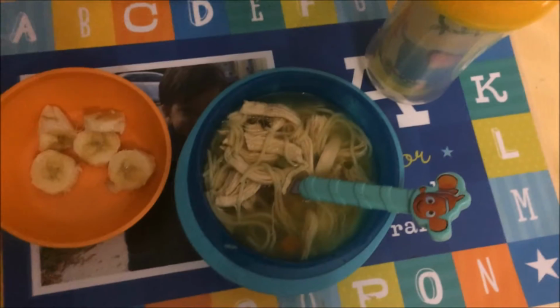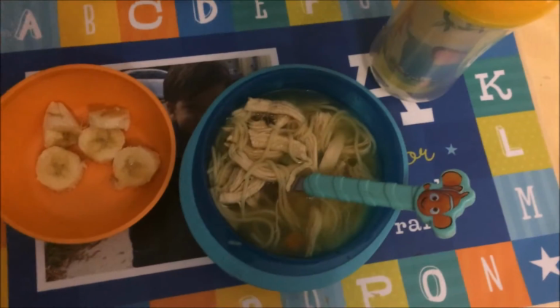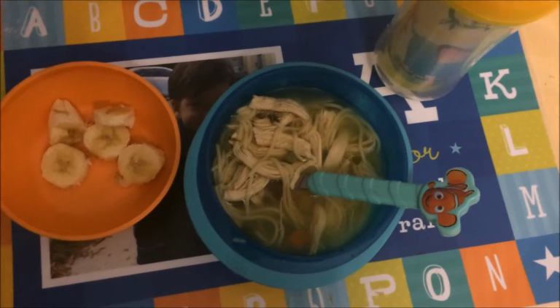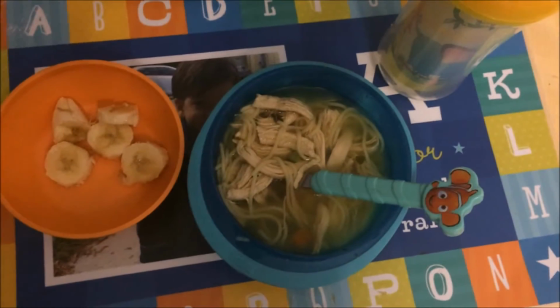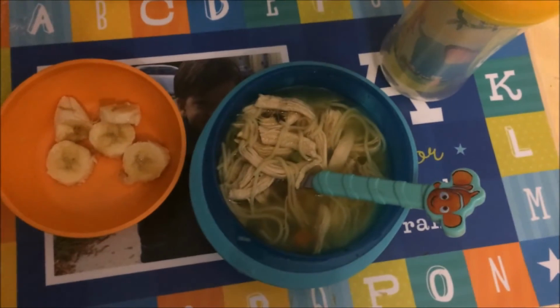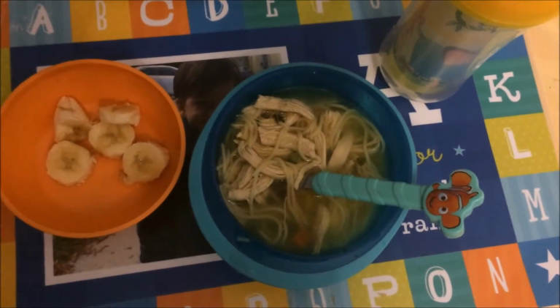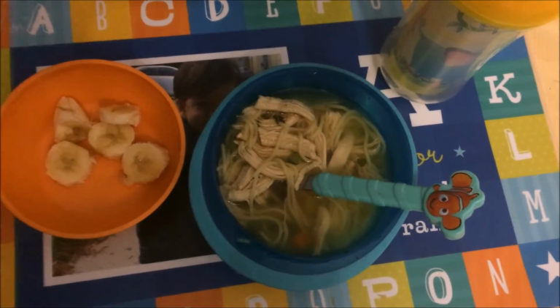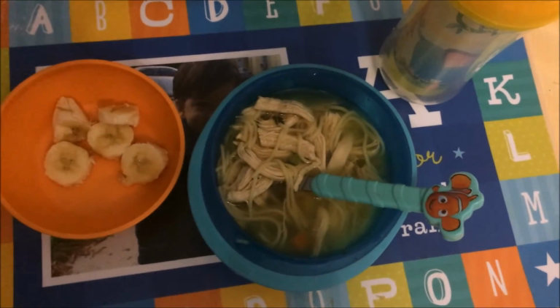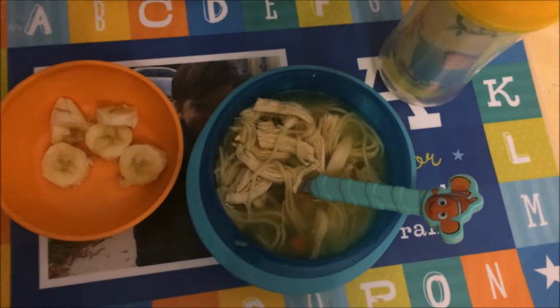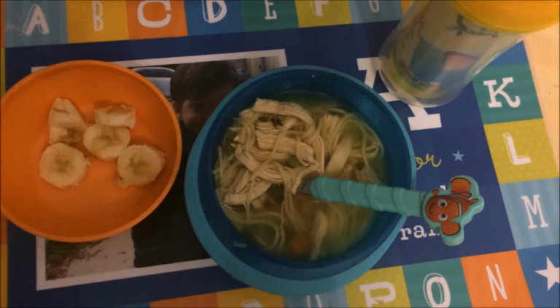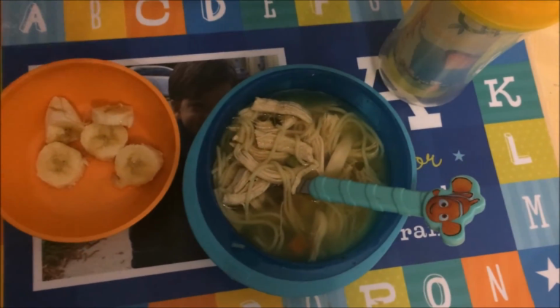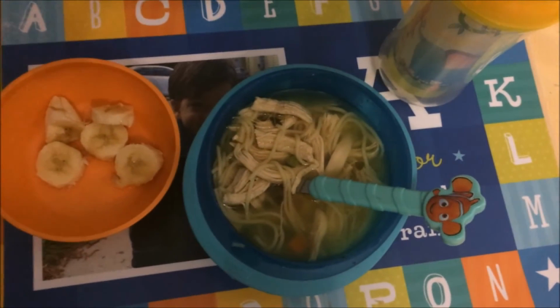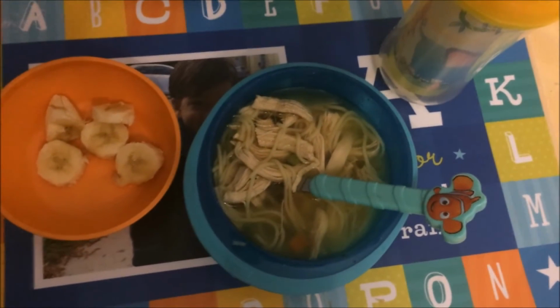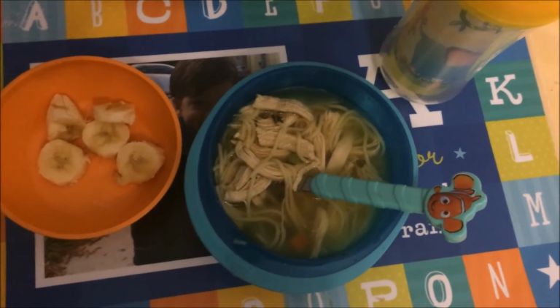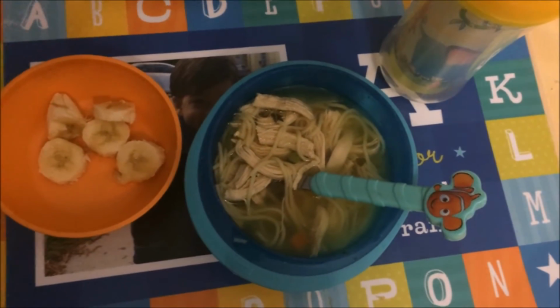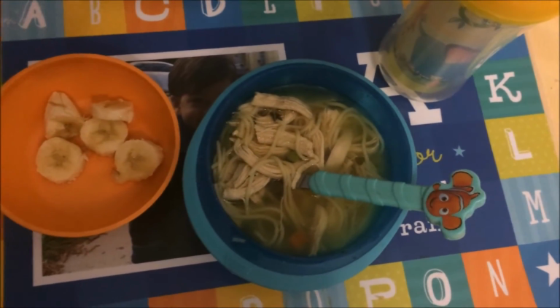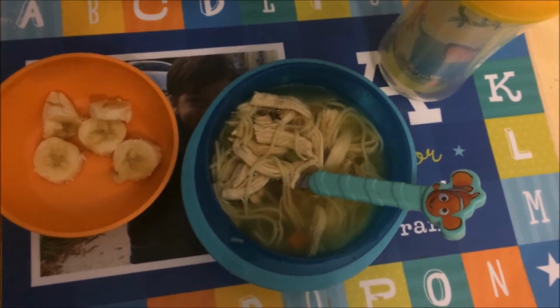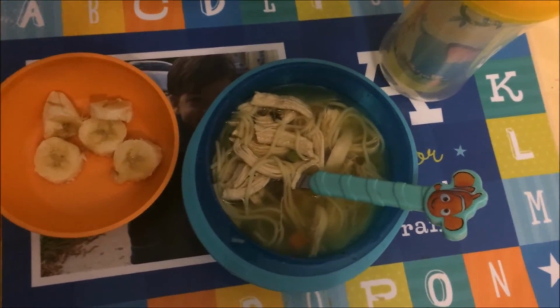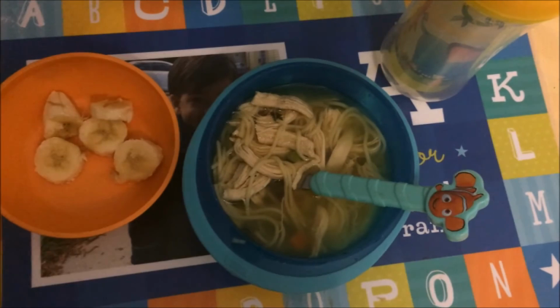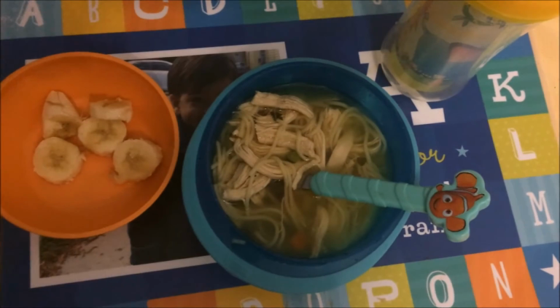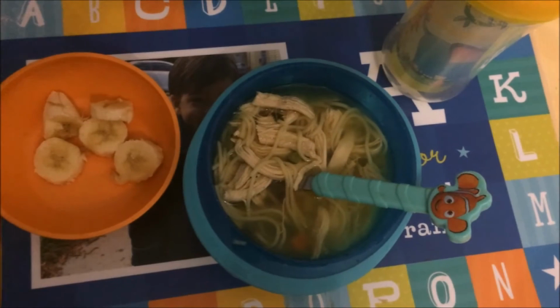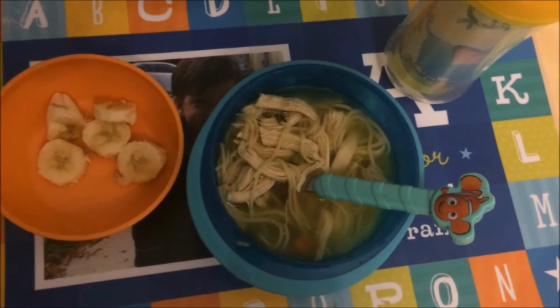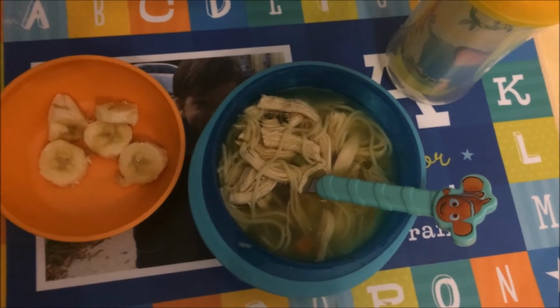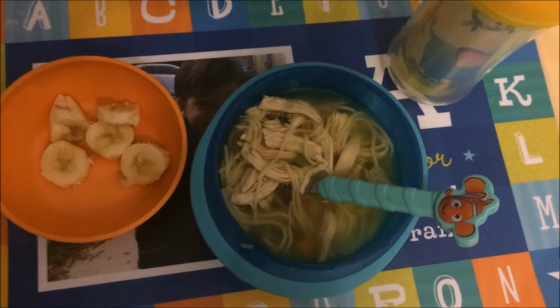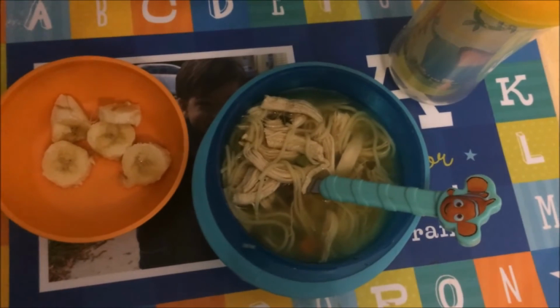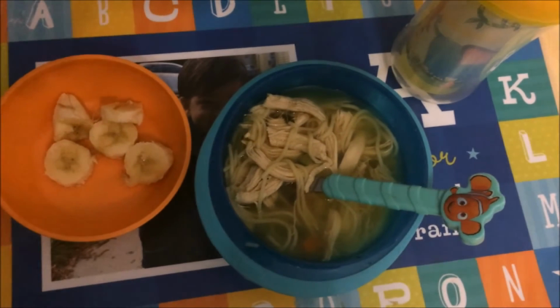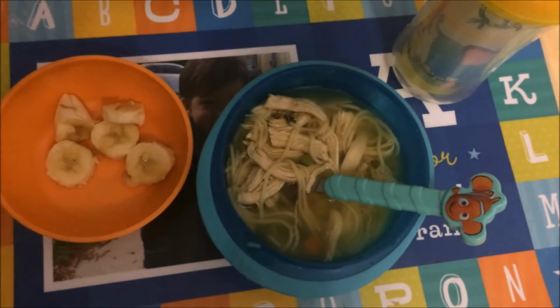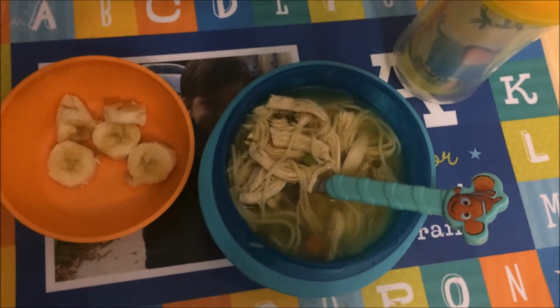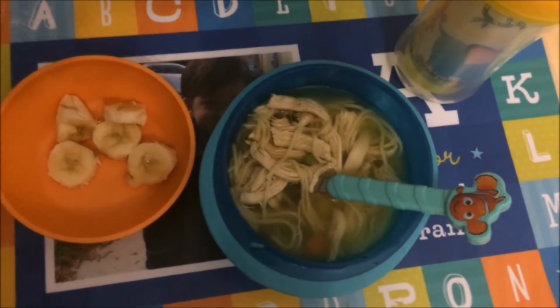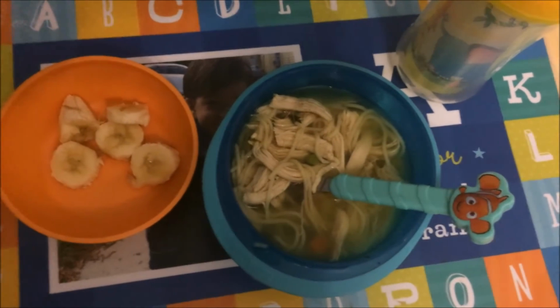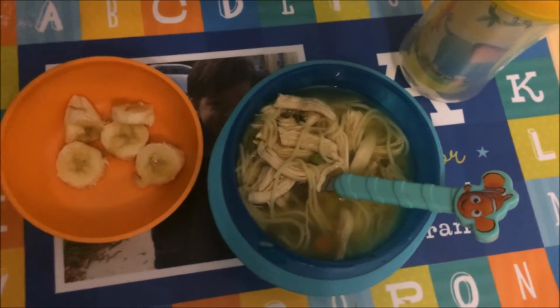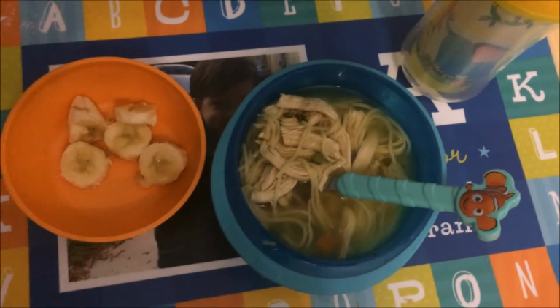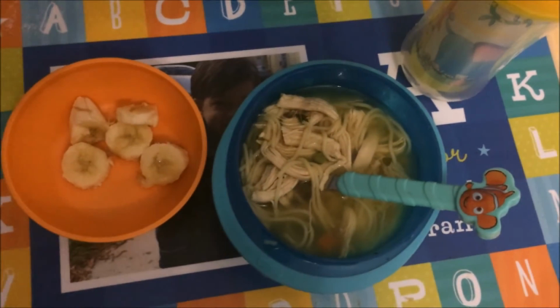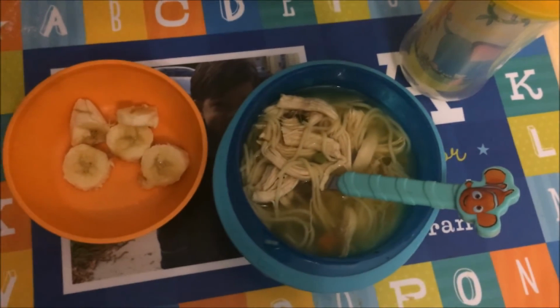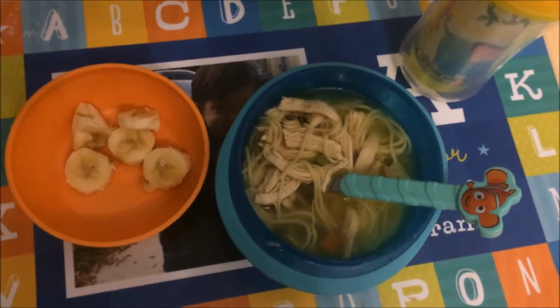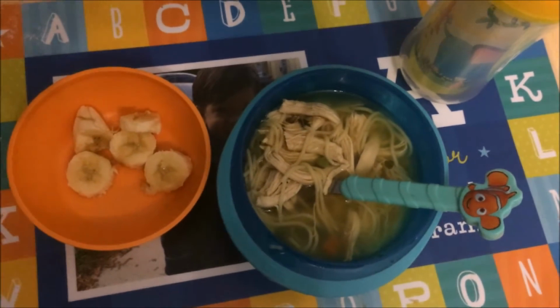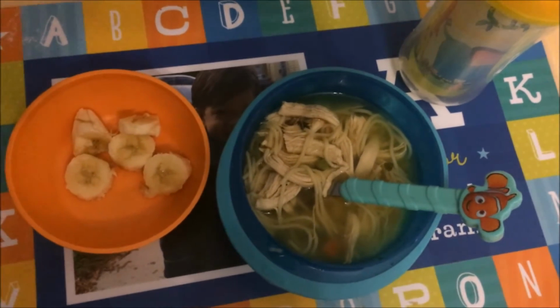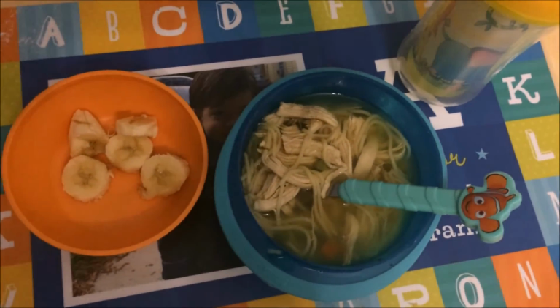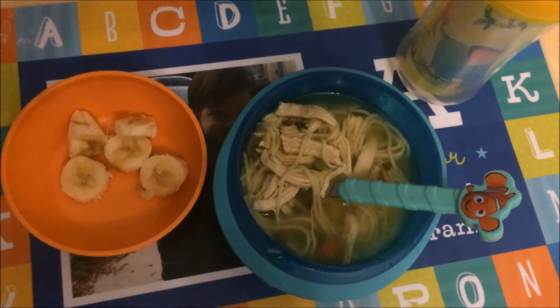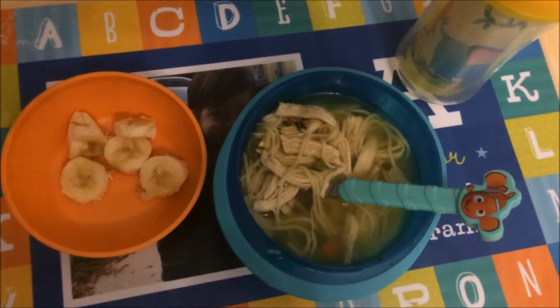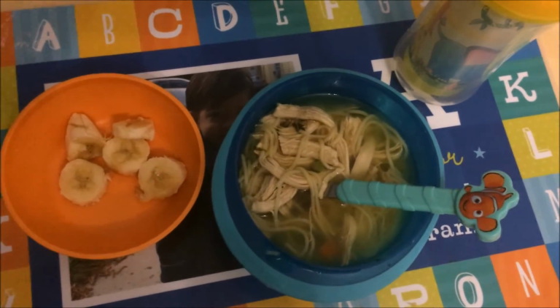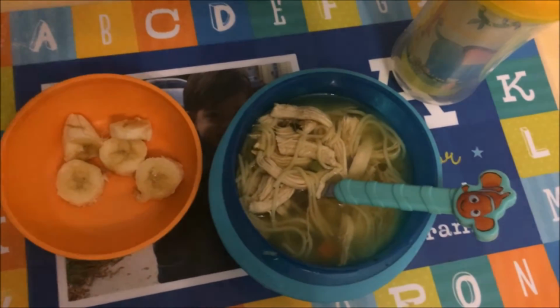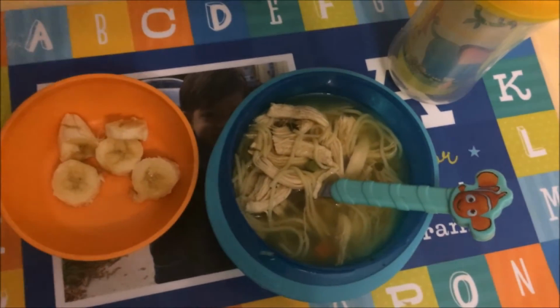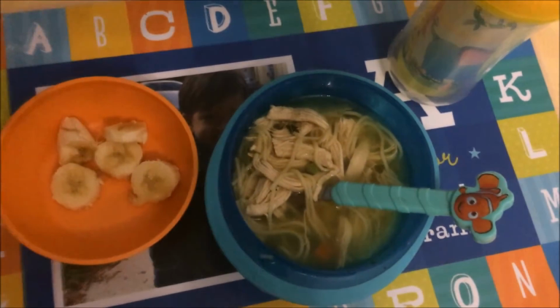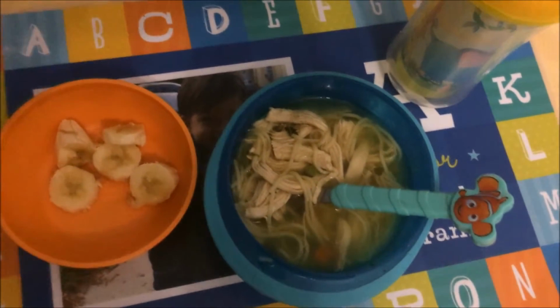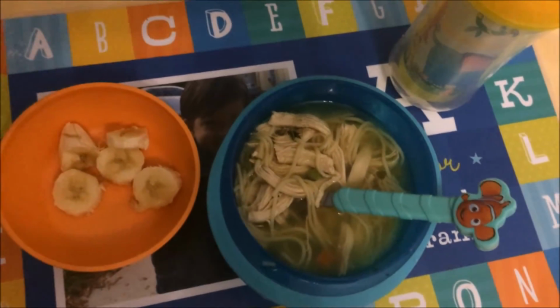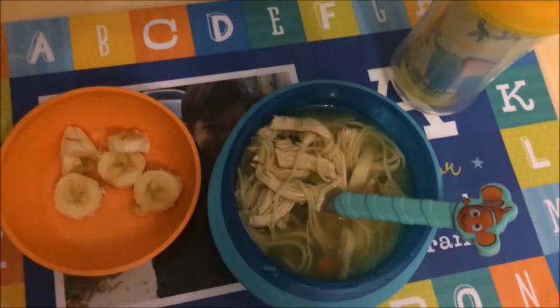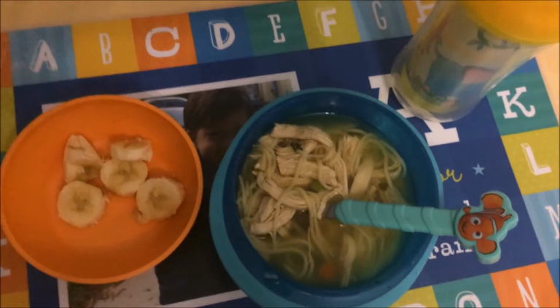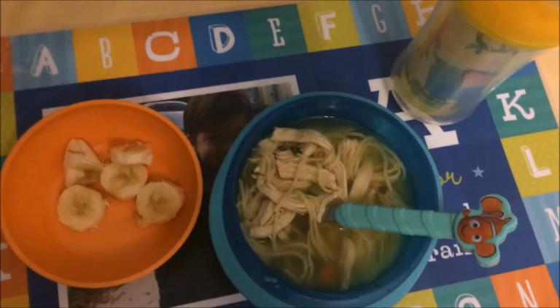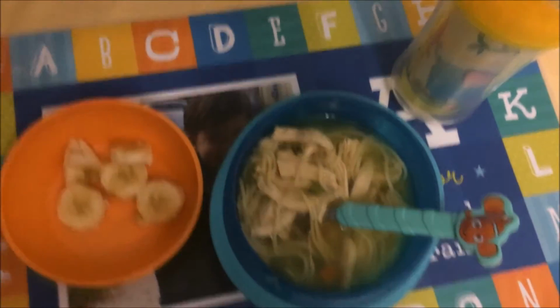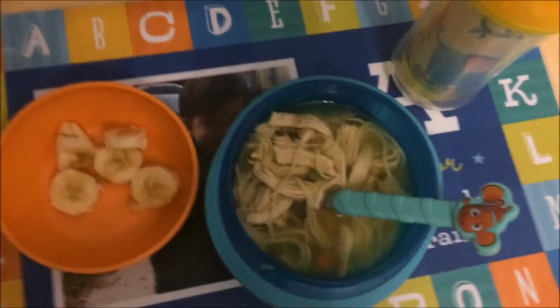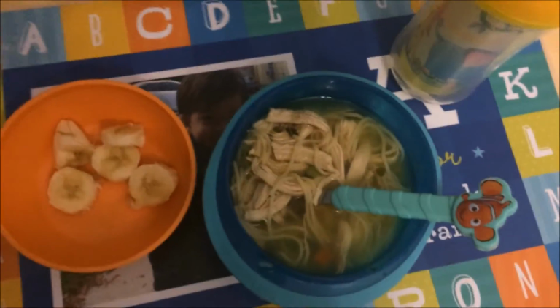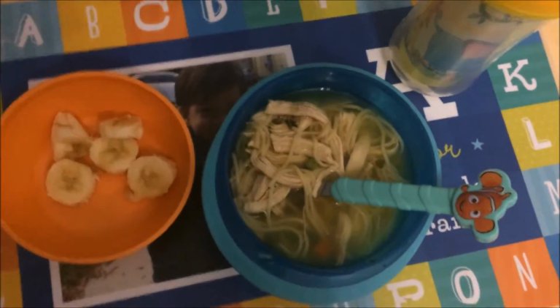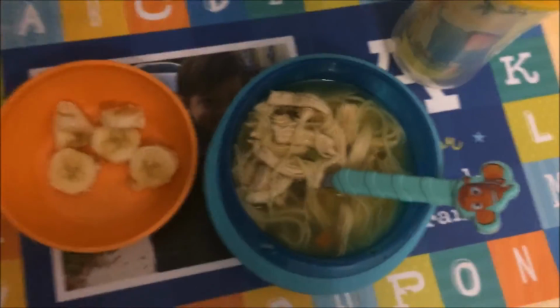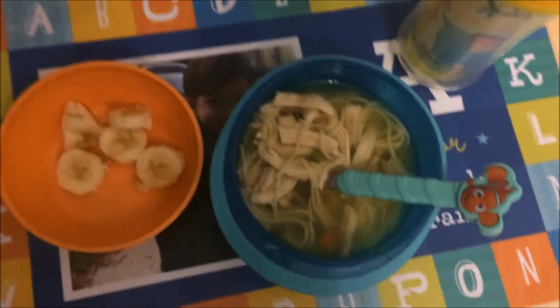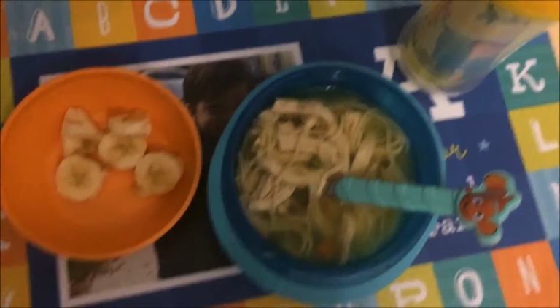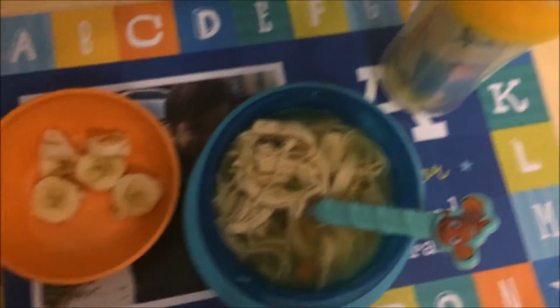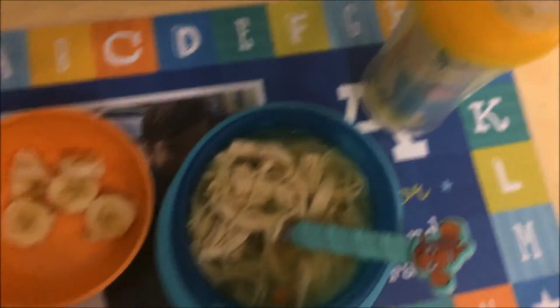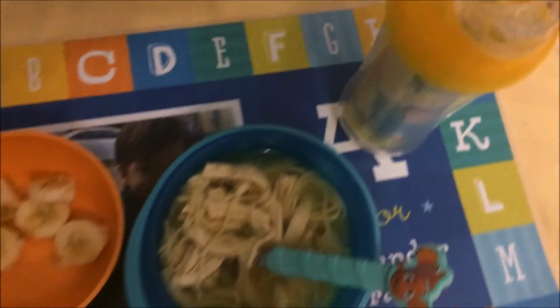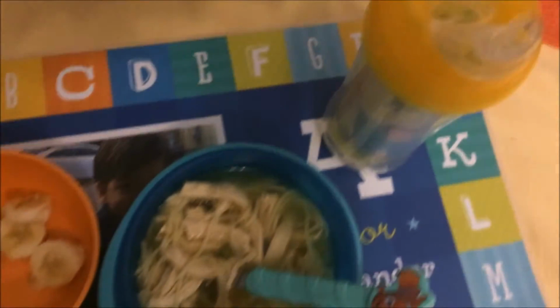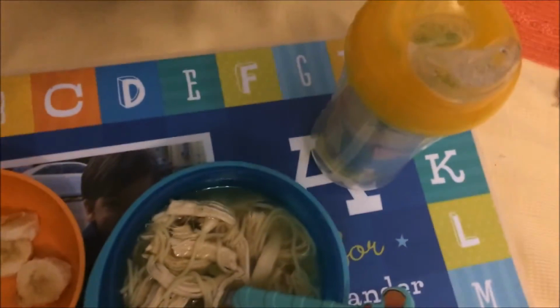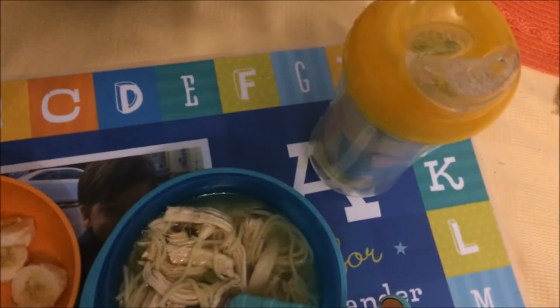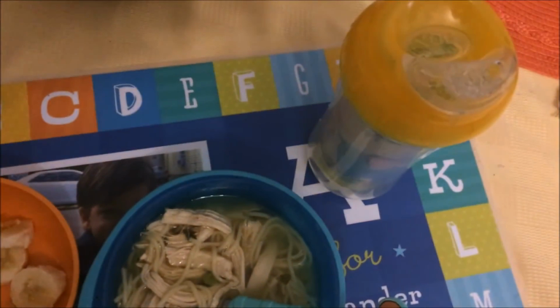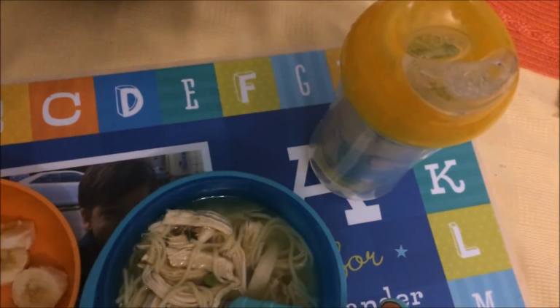For dinner I'm giving Alex some chicken noodle soup with vegetables, and some bananas on the side with of course his water.